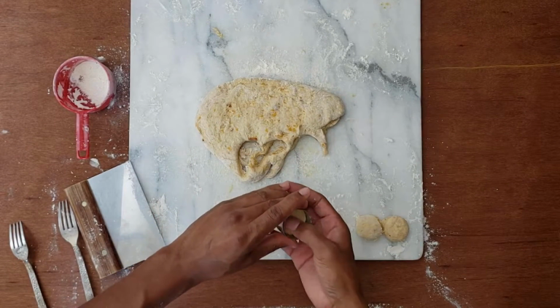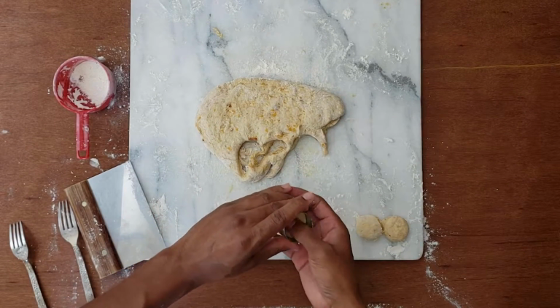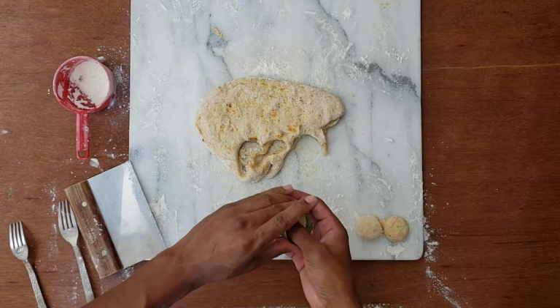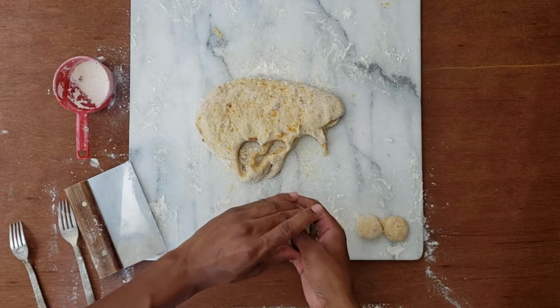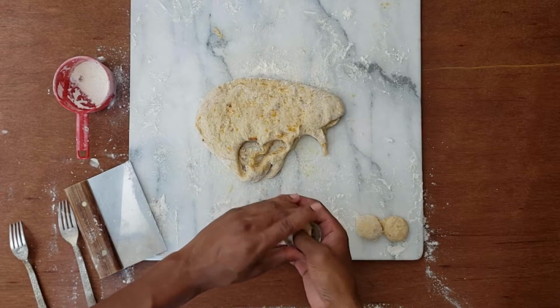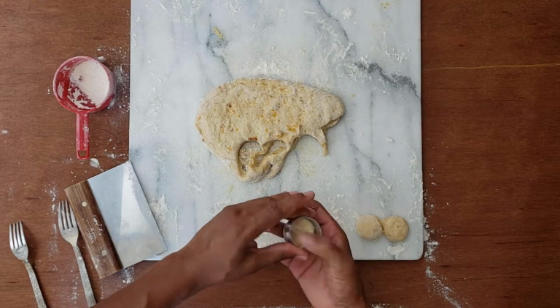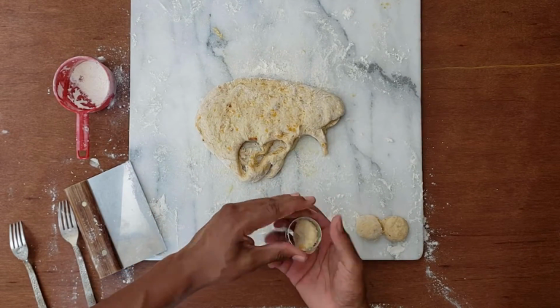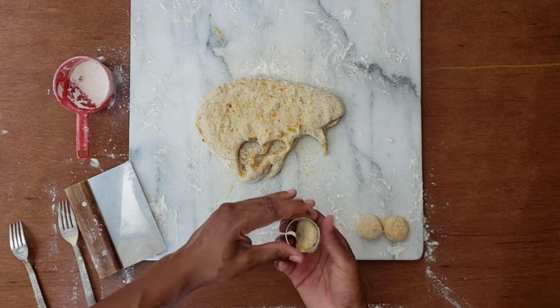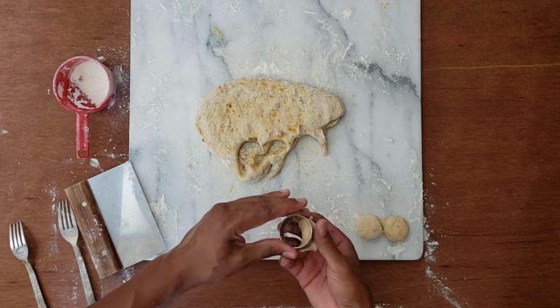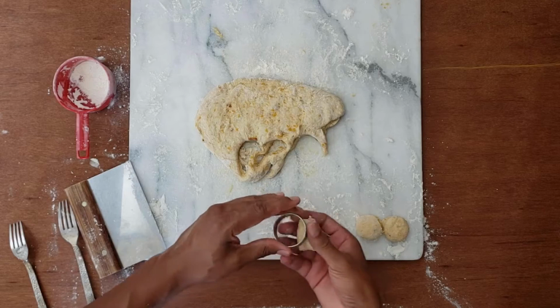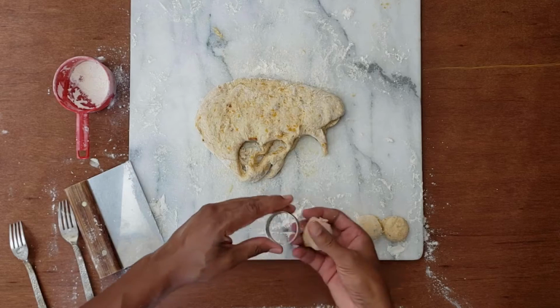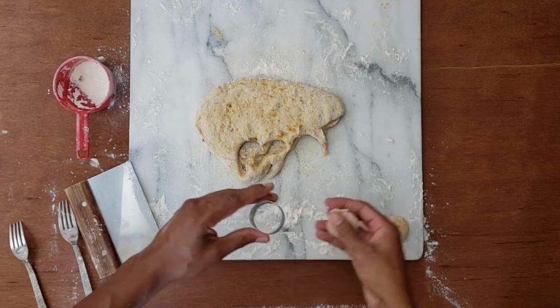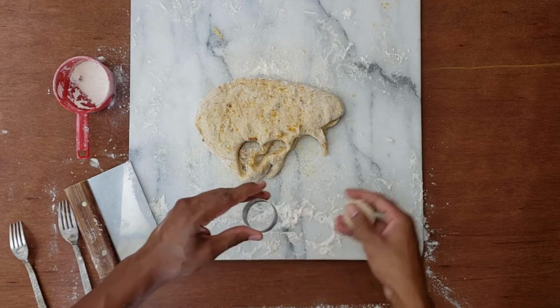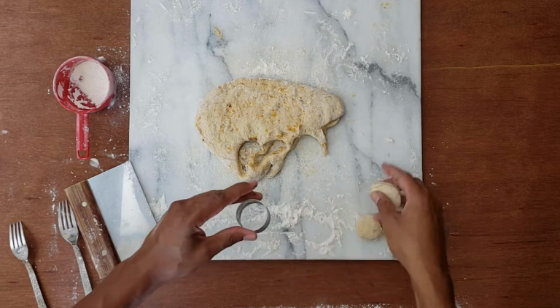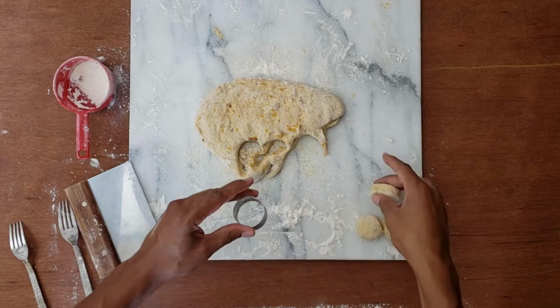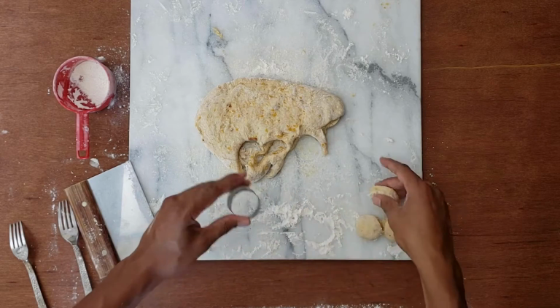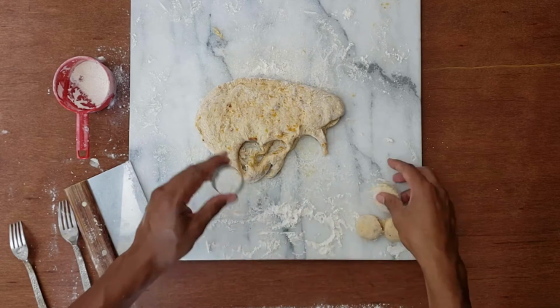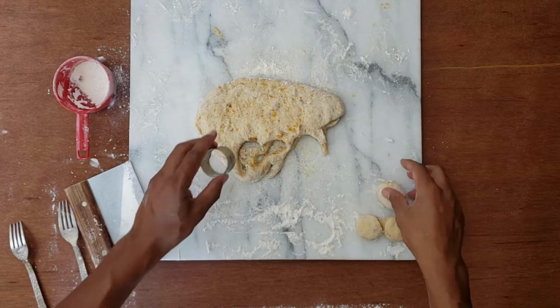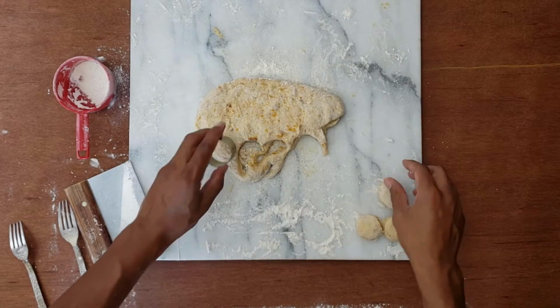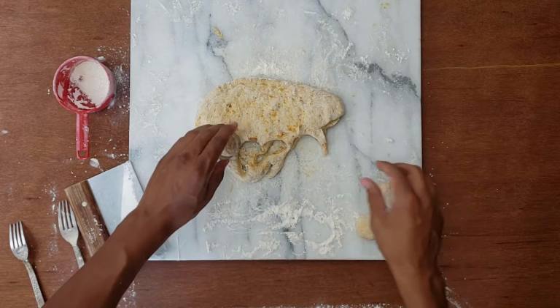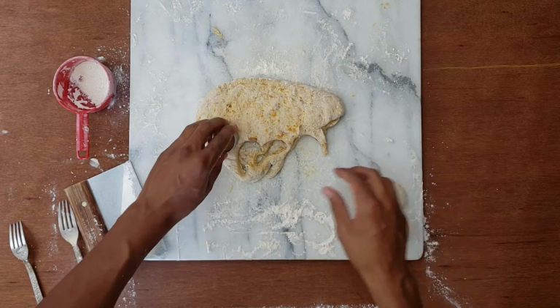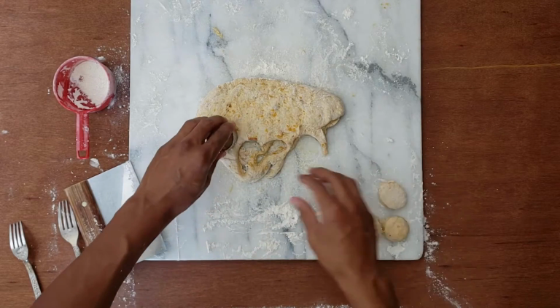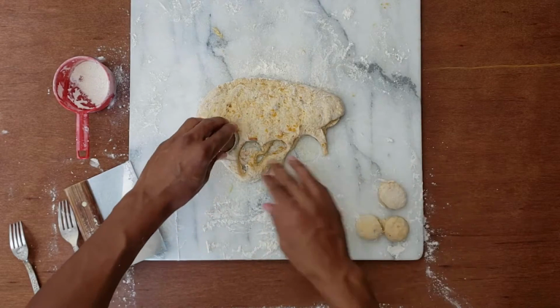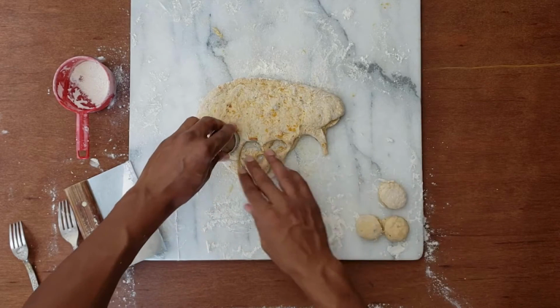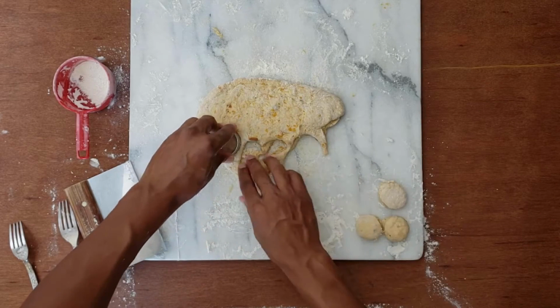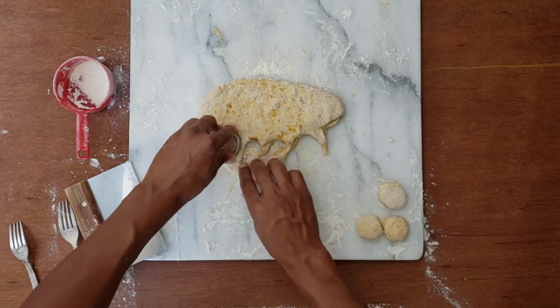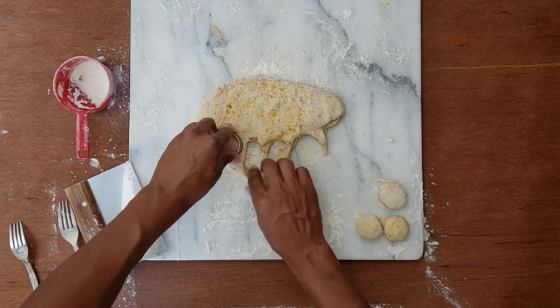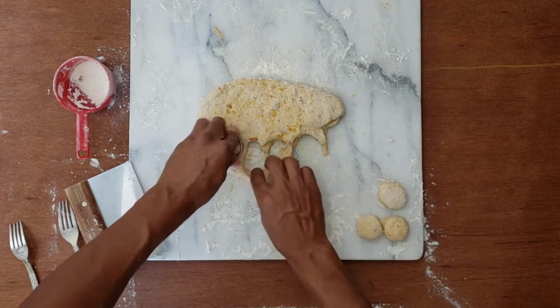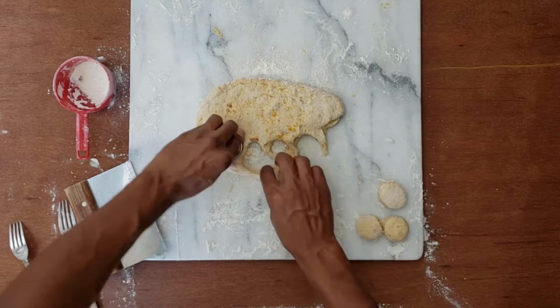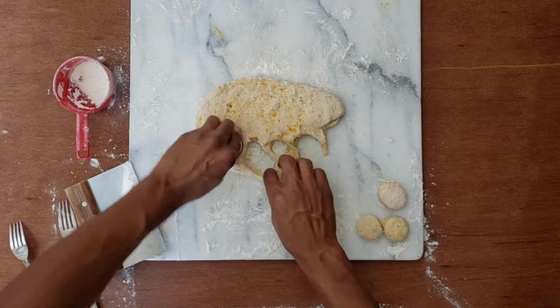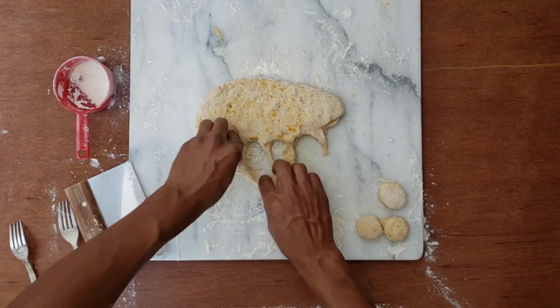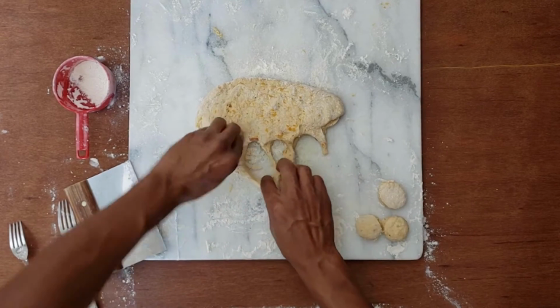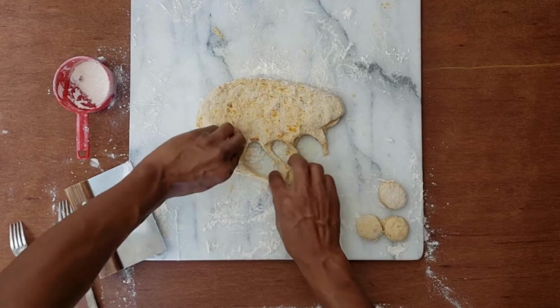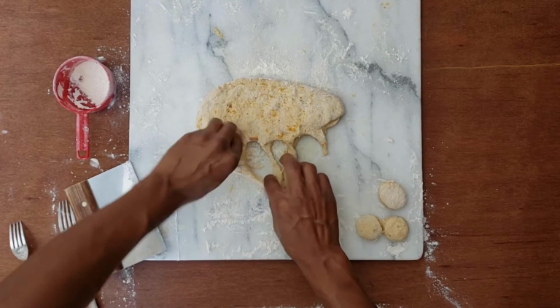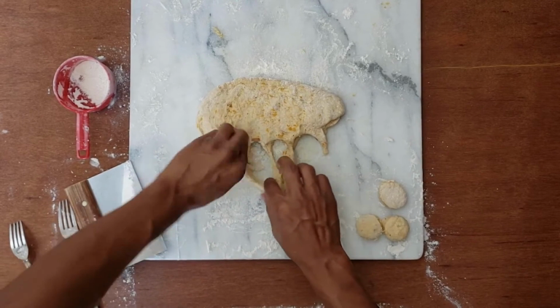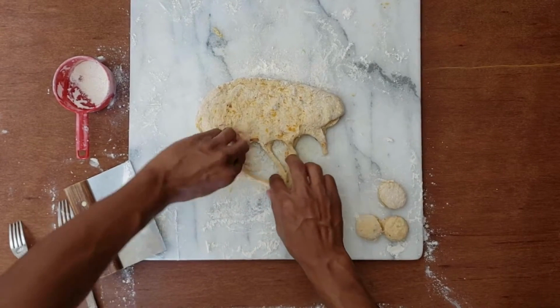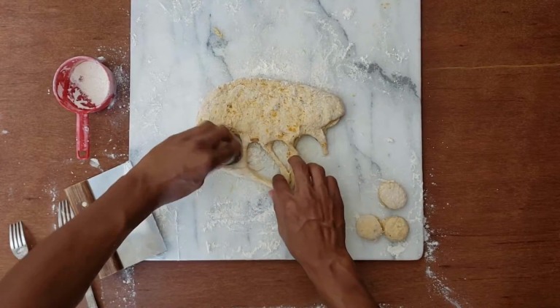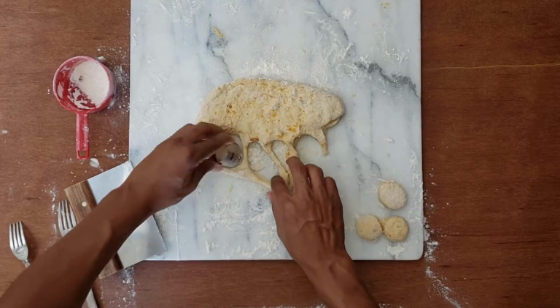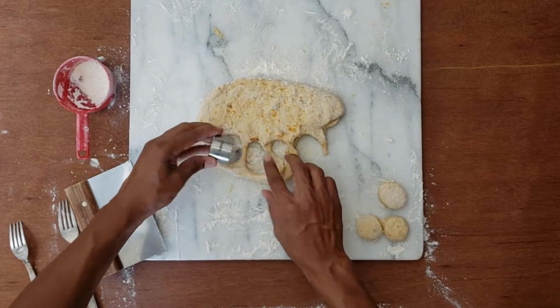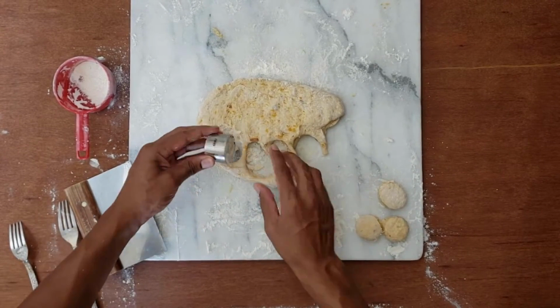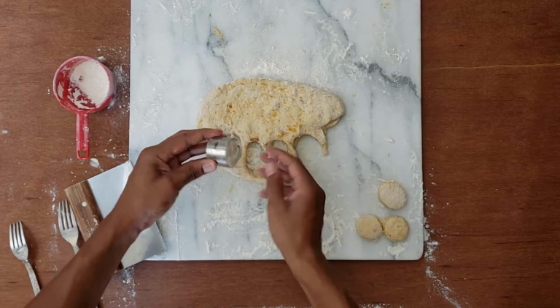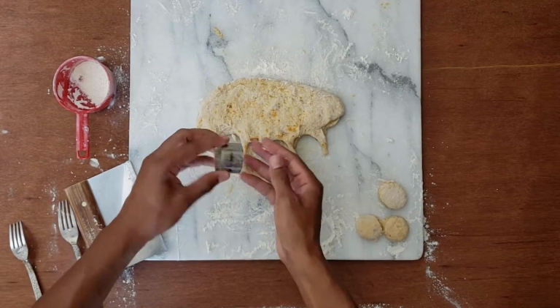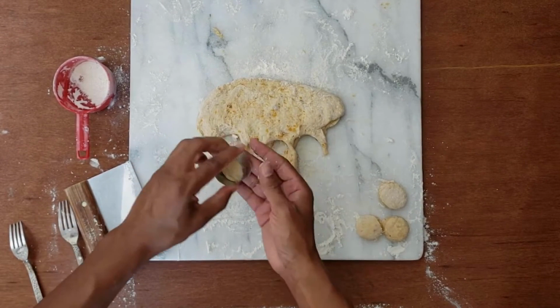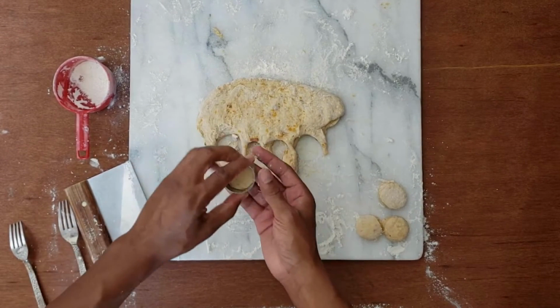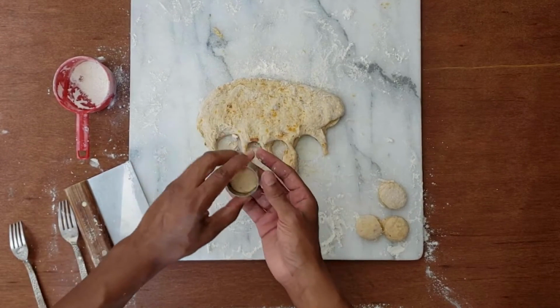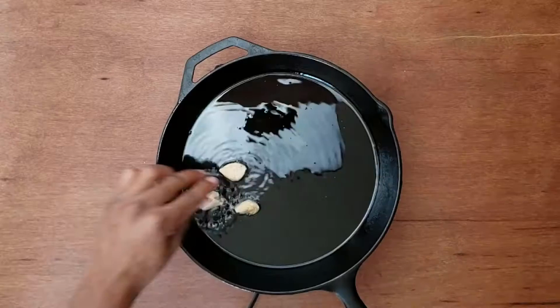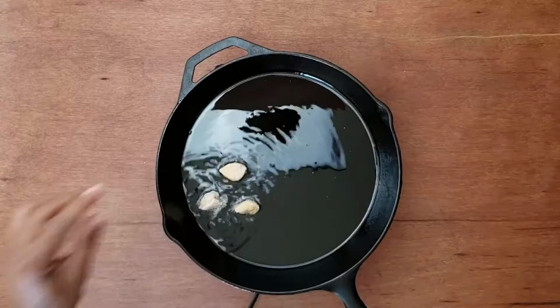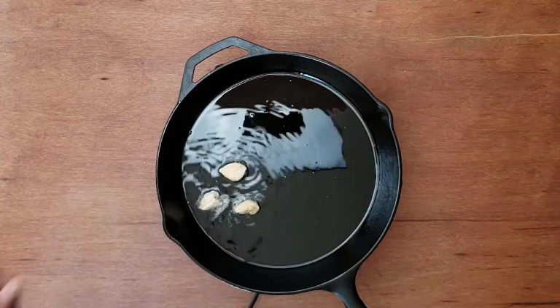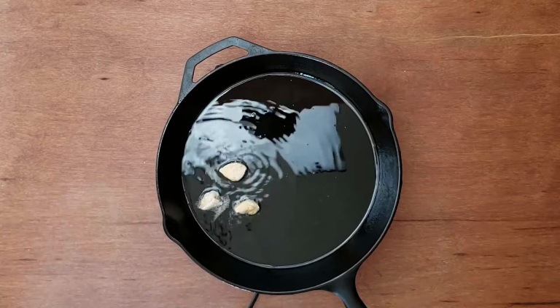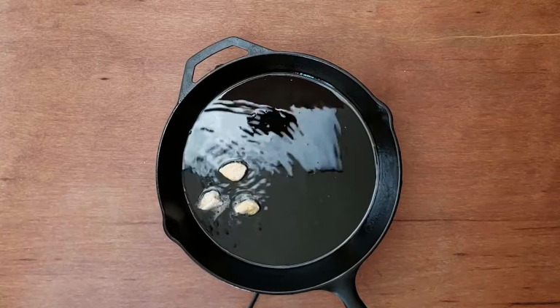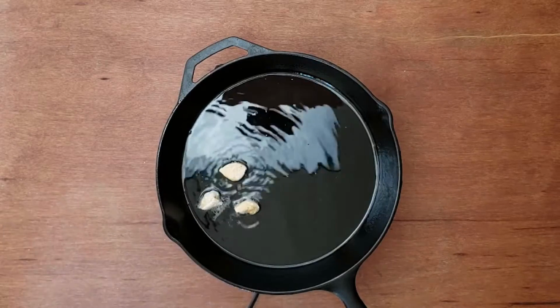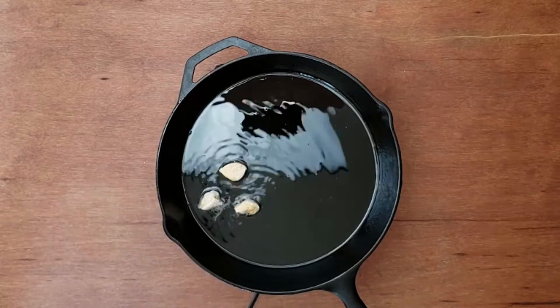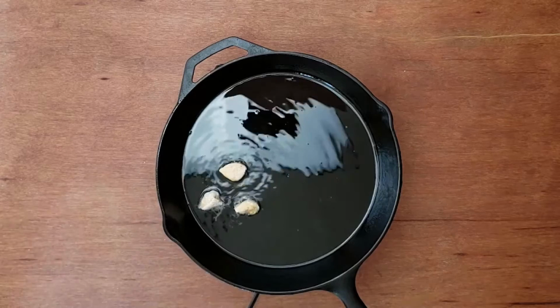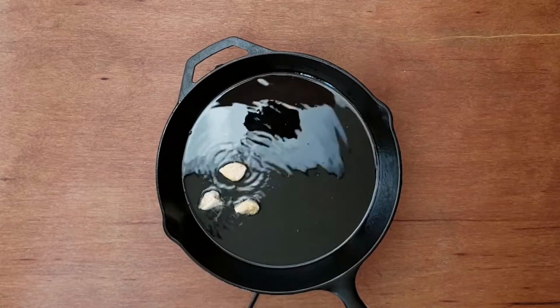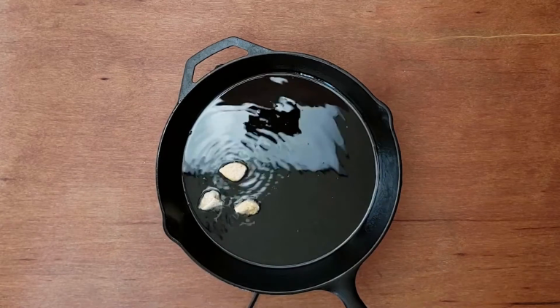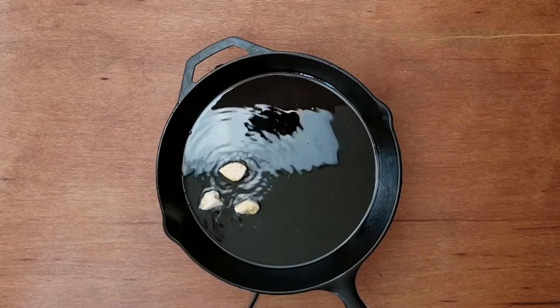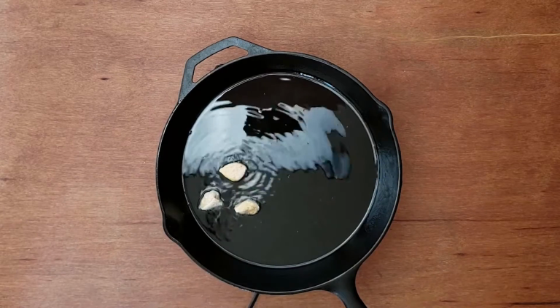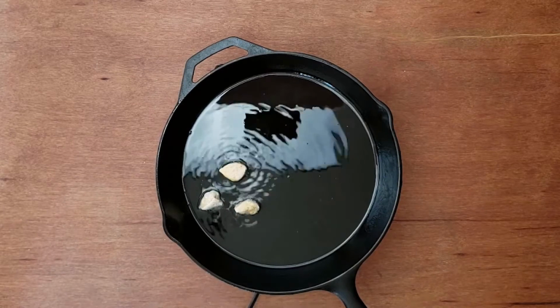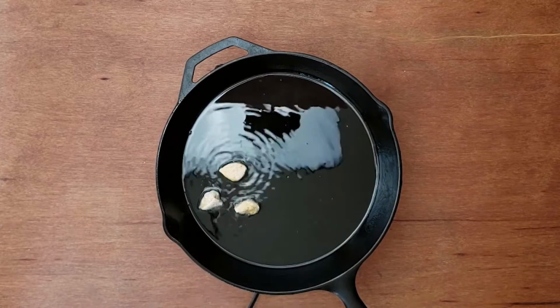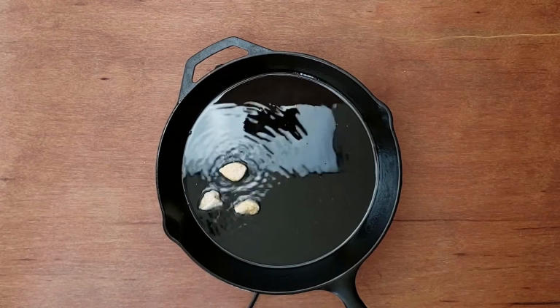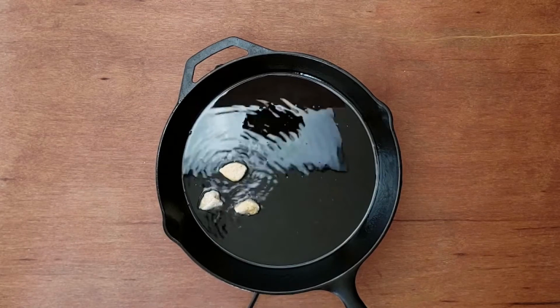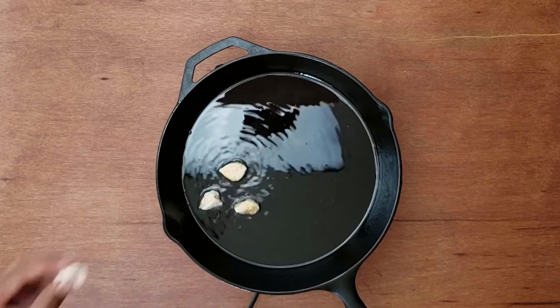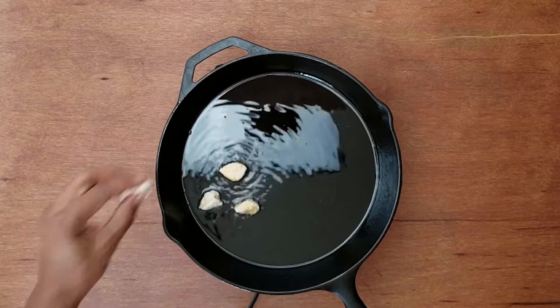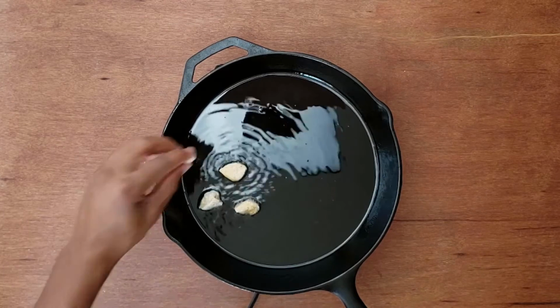Now that these are all formed up, I'll fry them in batches. It only takes three to four minutes to cook them, and they're golden brown fluffy pillows.